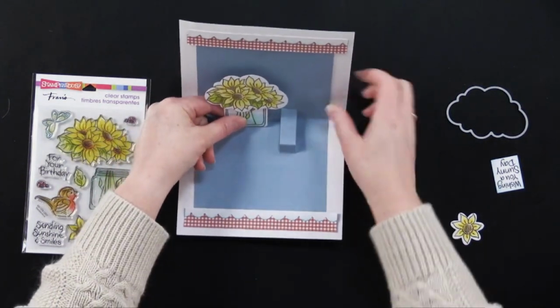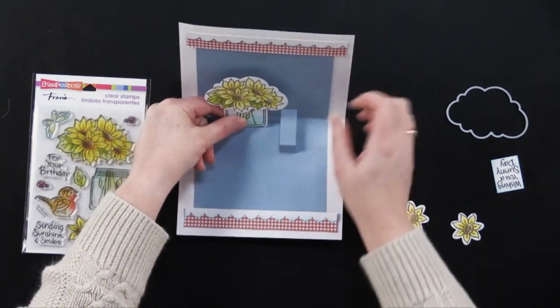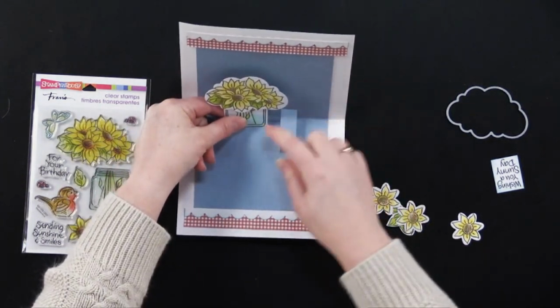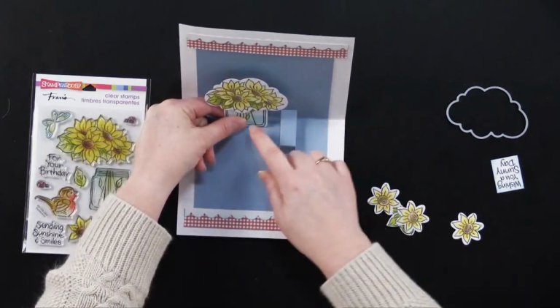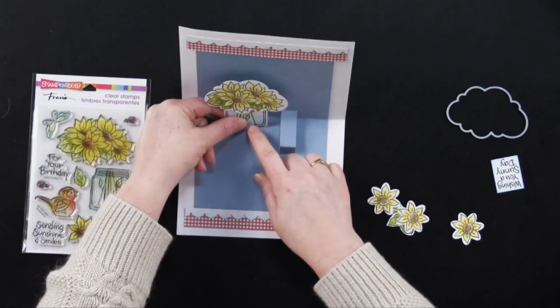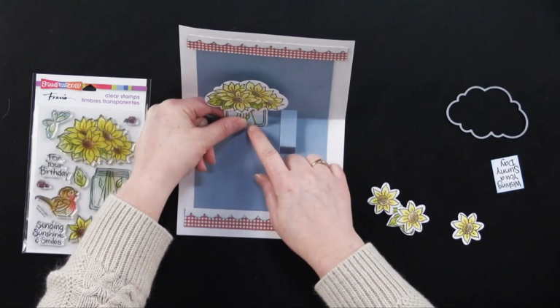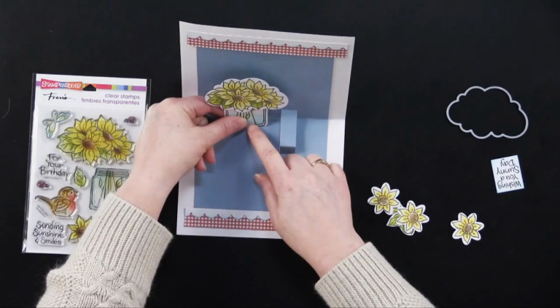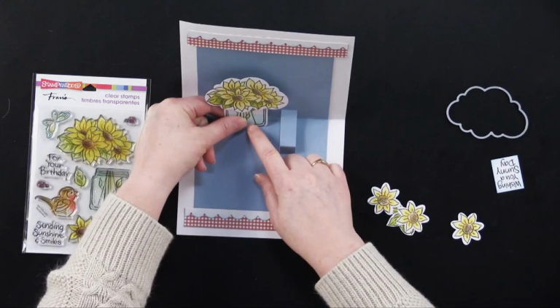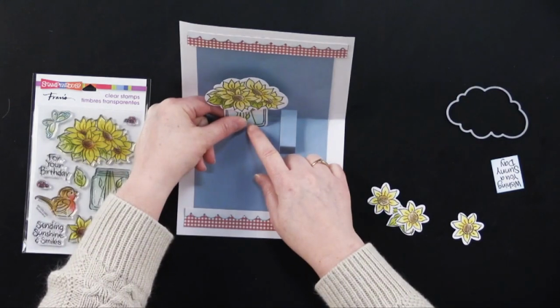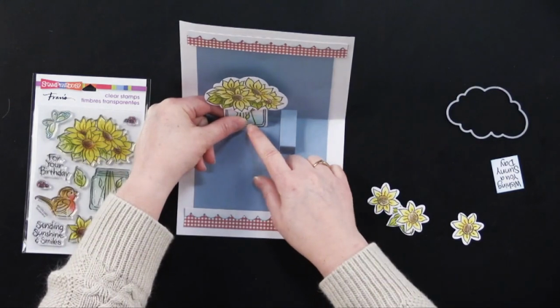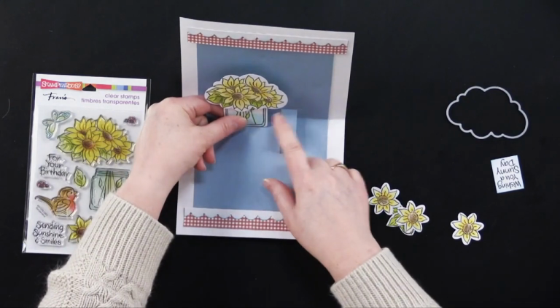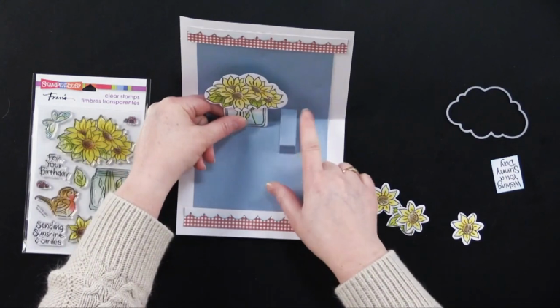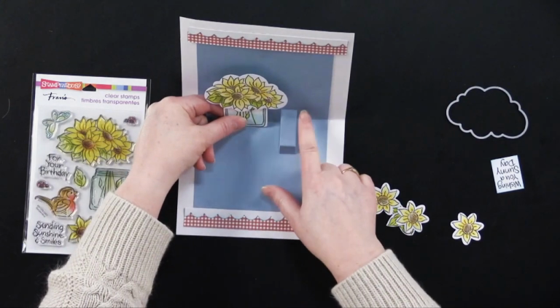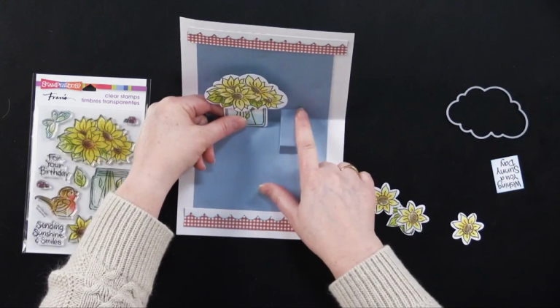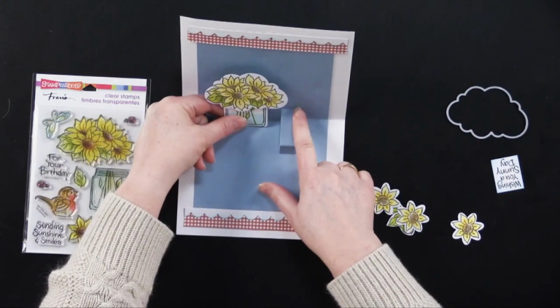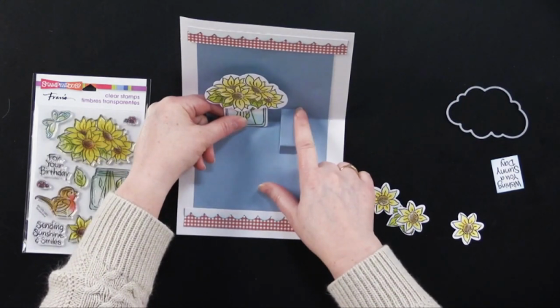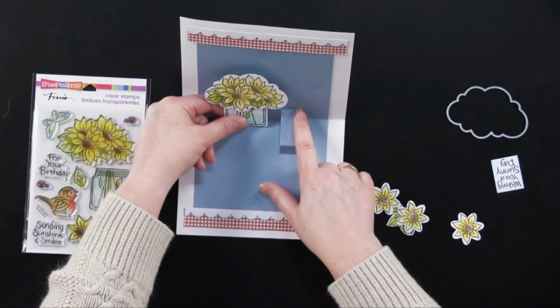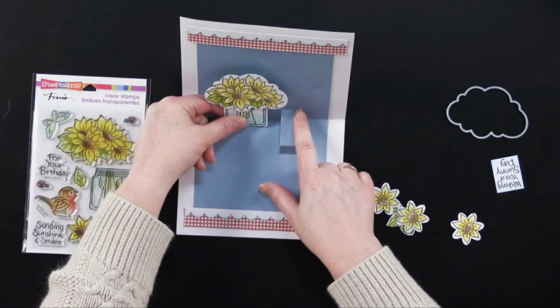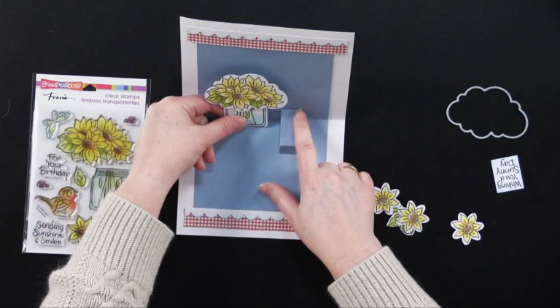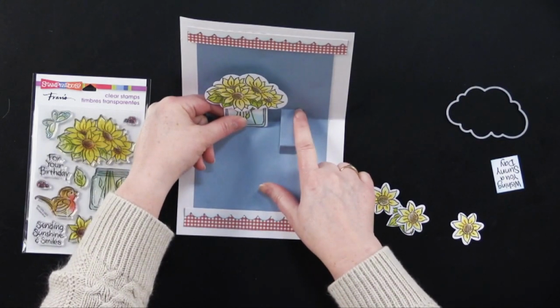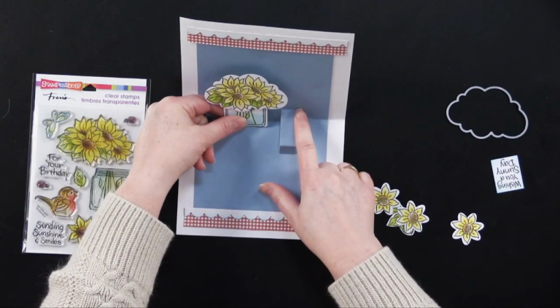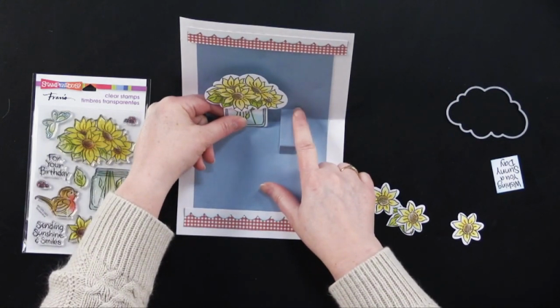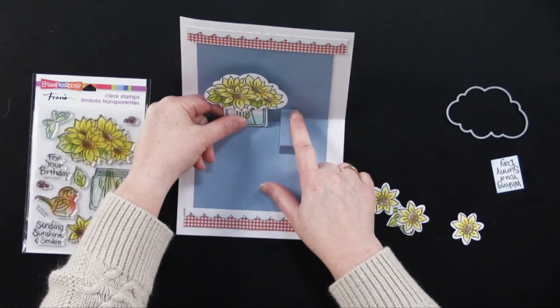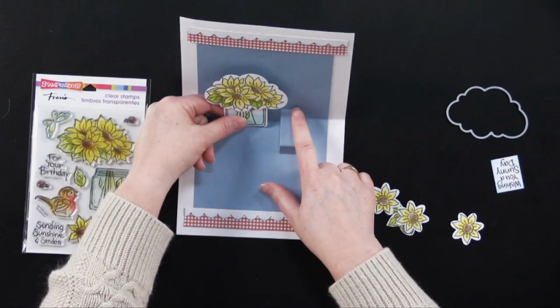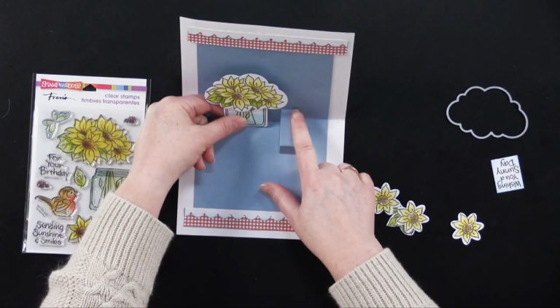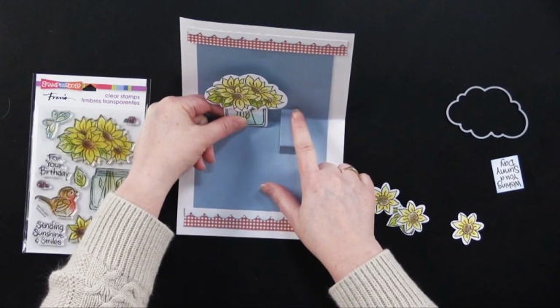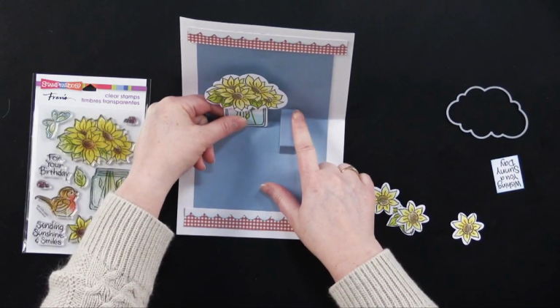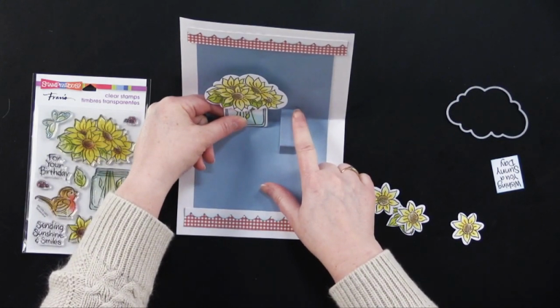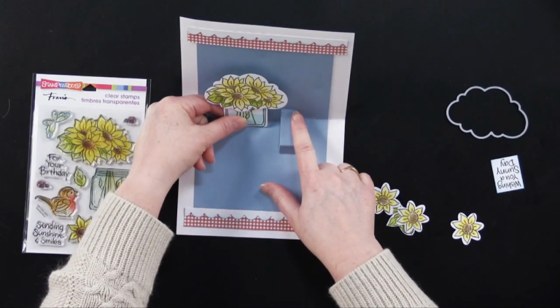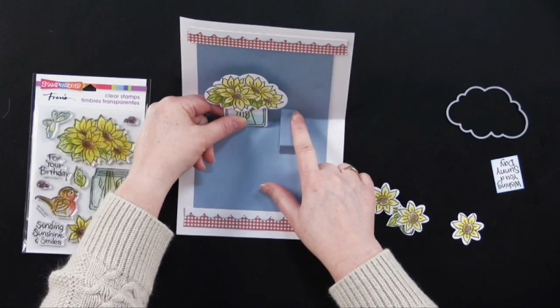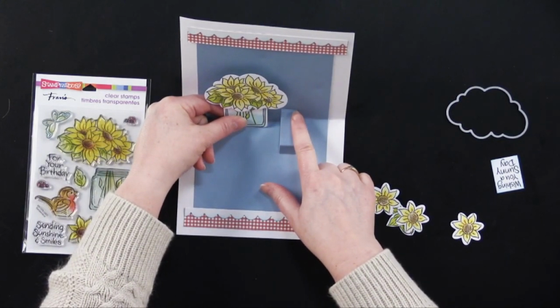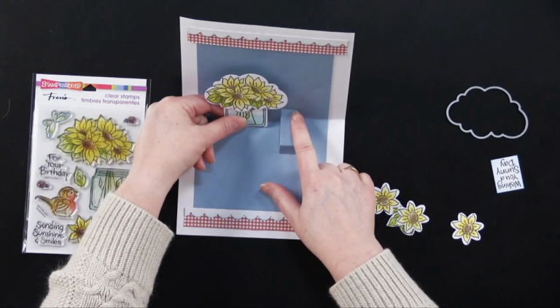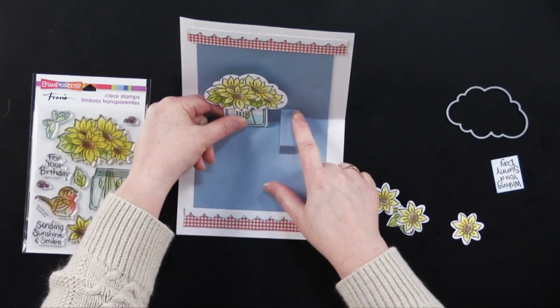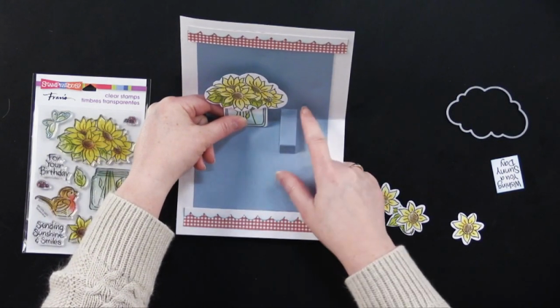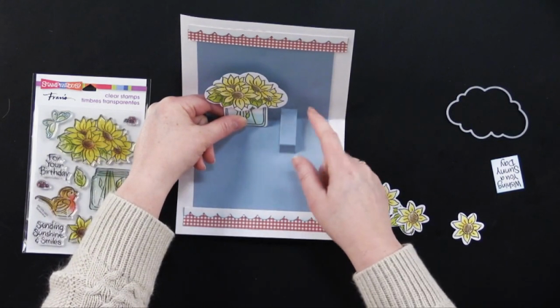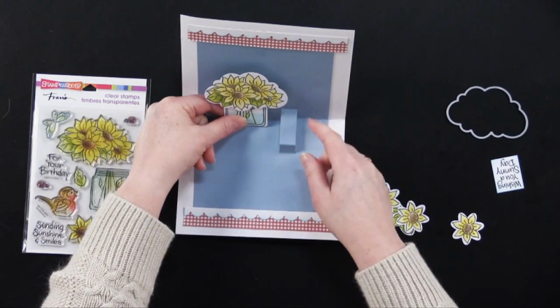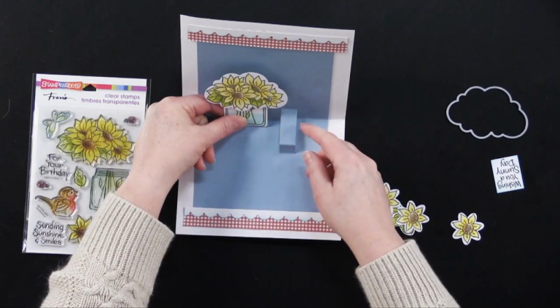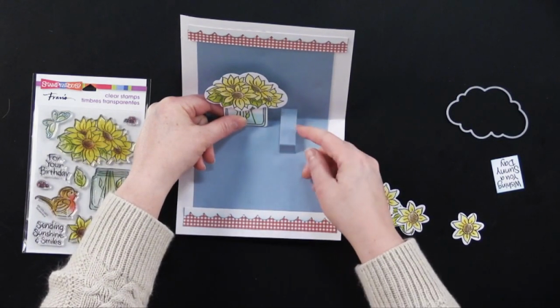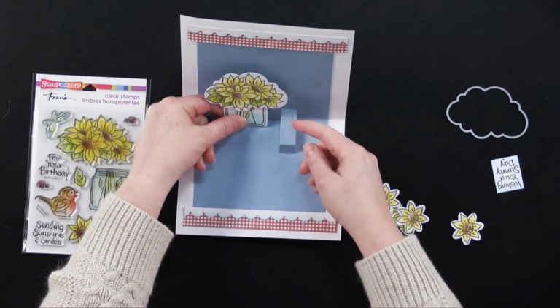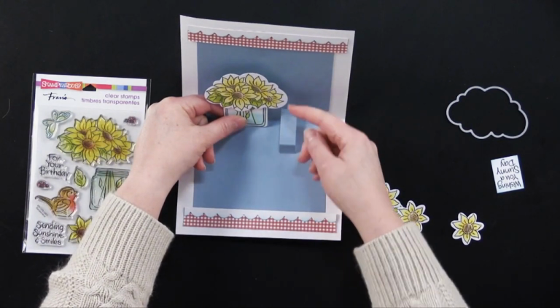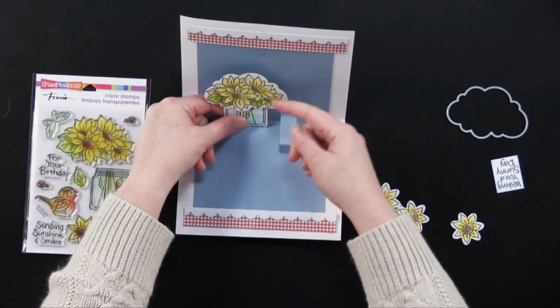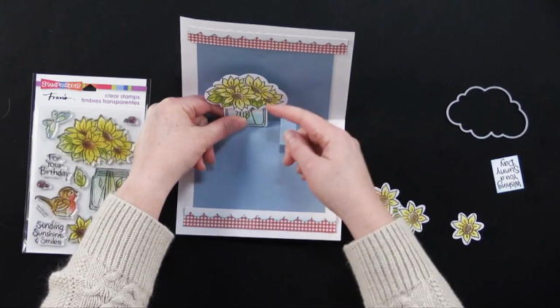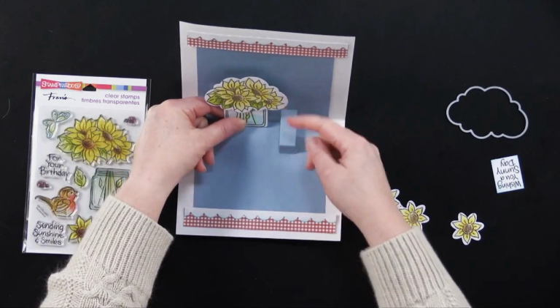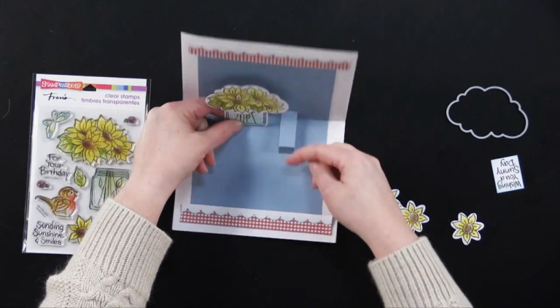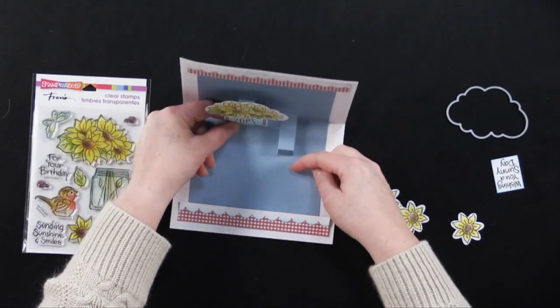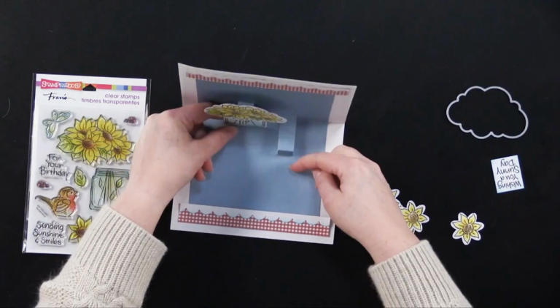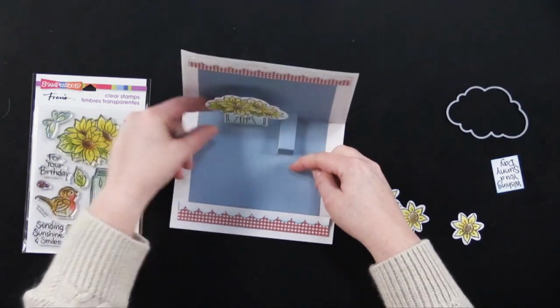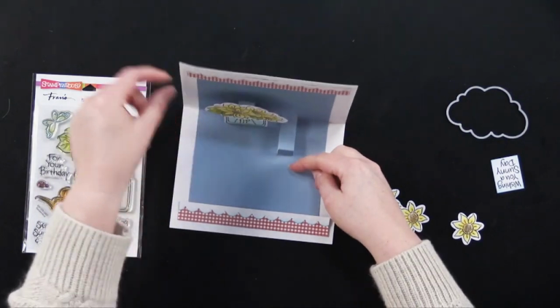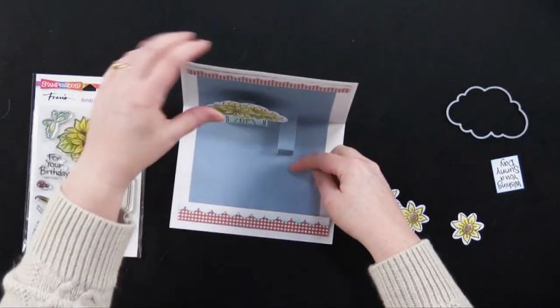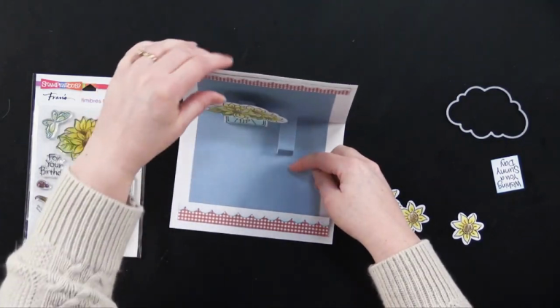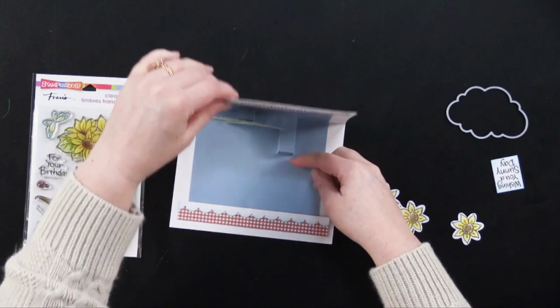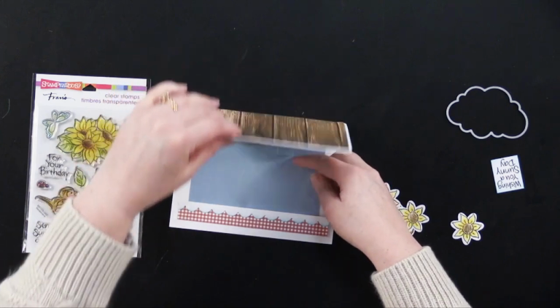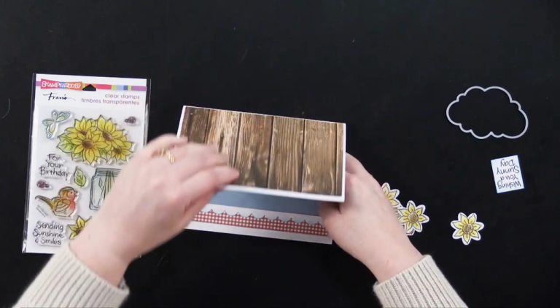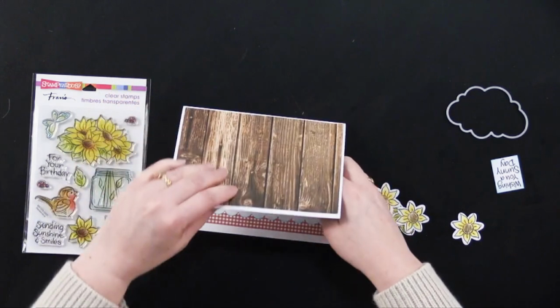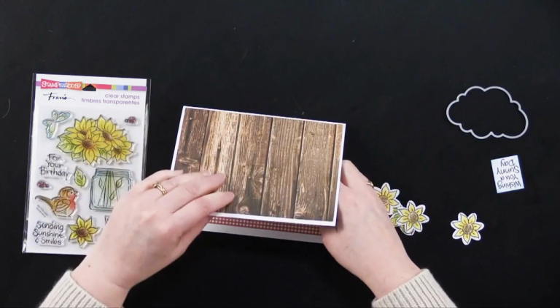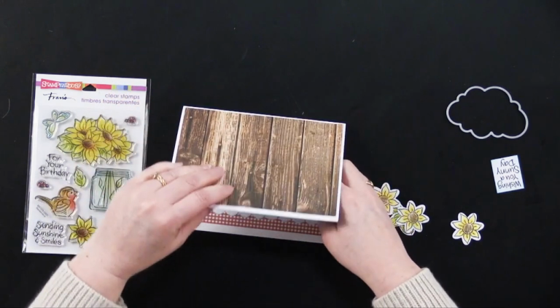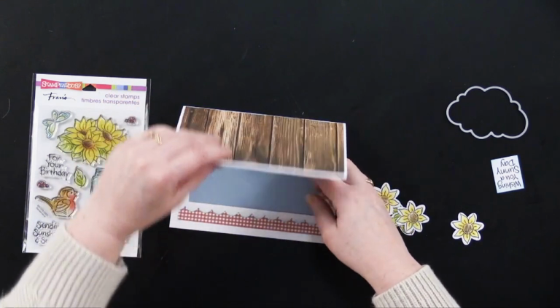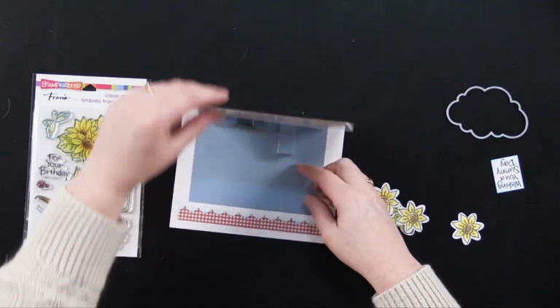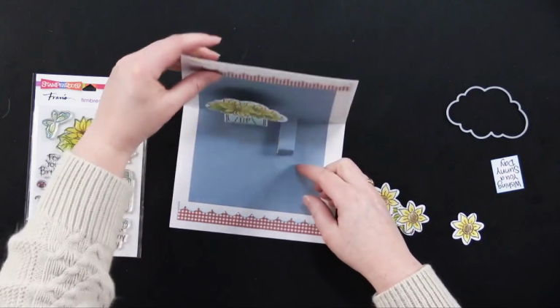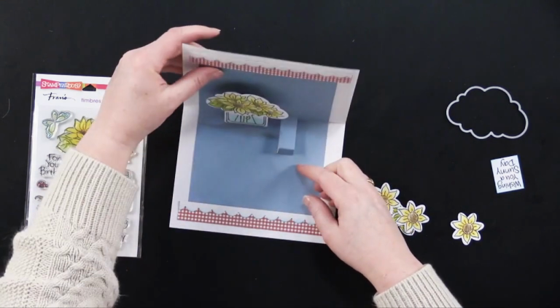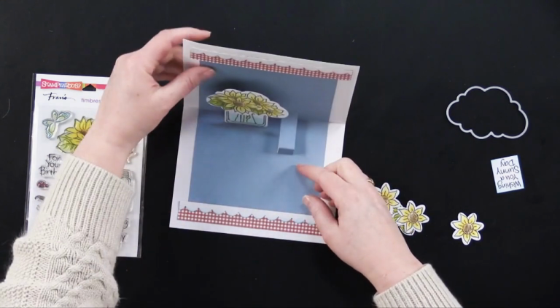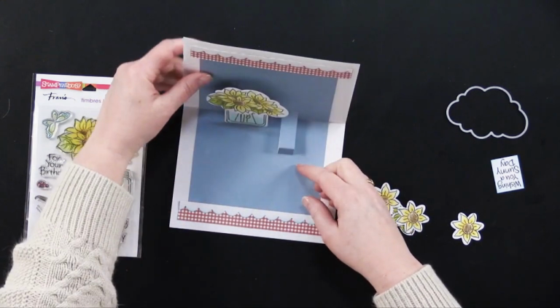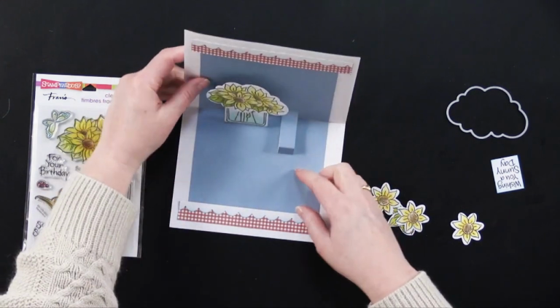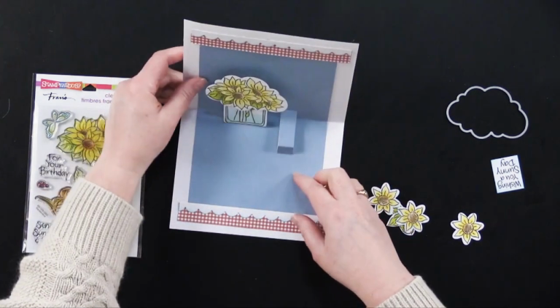You'll notice this is the cupcake topper shape — I used this same shape for the ice cream scoop, for the cupcake, and now I'm using it for the sunflowers. I'm going to attach a little foam tape to my little jar of water and just glue that right on there. When deciding what to put here, I want to make sure that what I glue here isn't going to interfere with the card as it opens and closes.